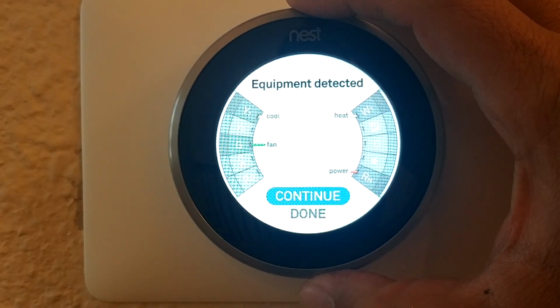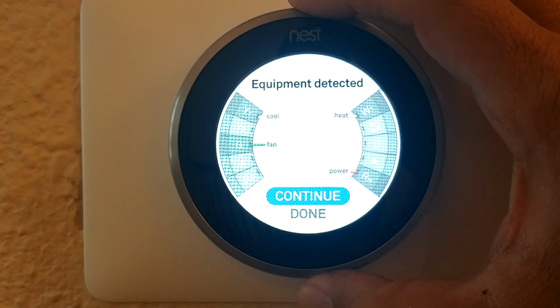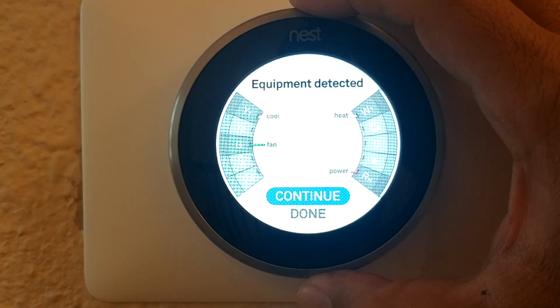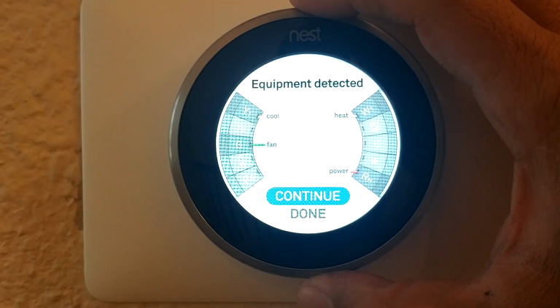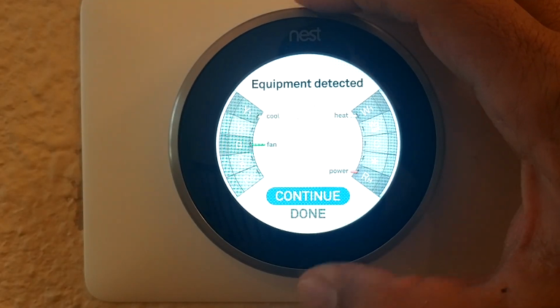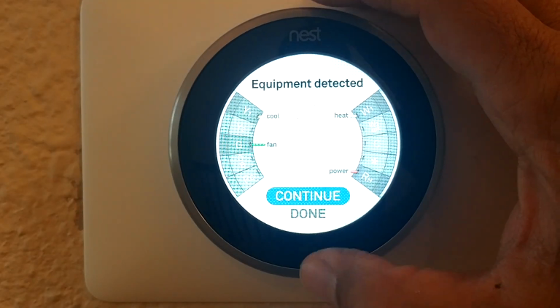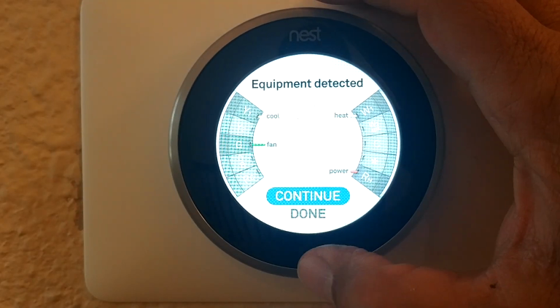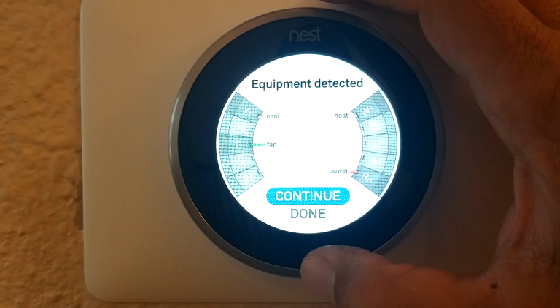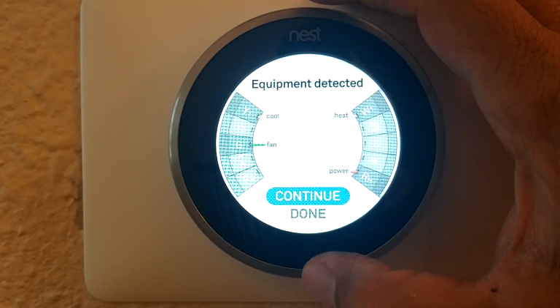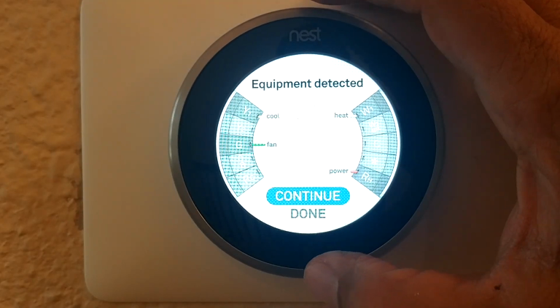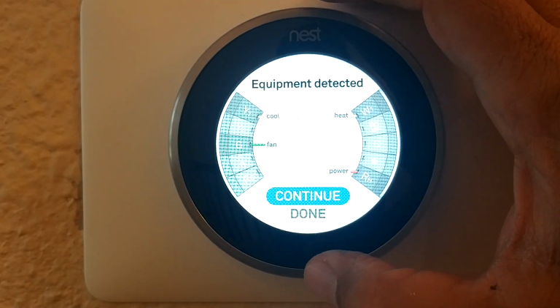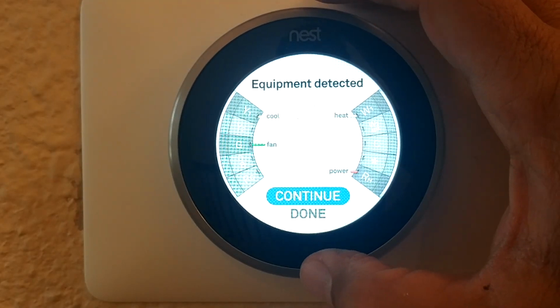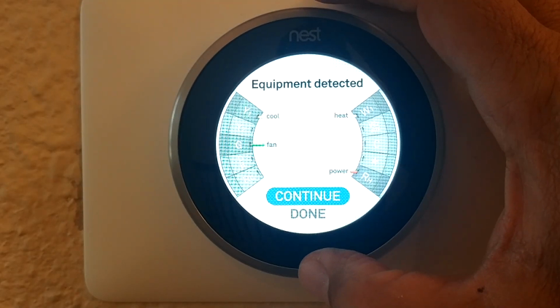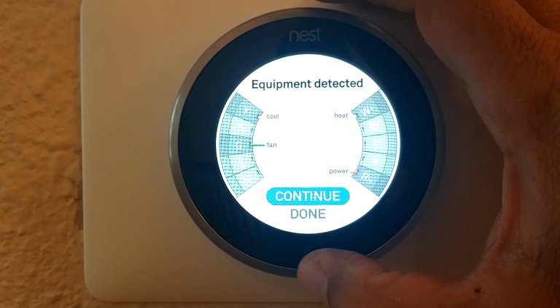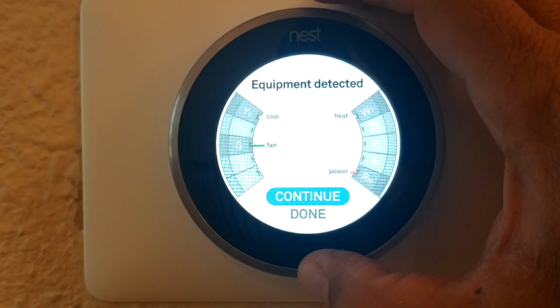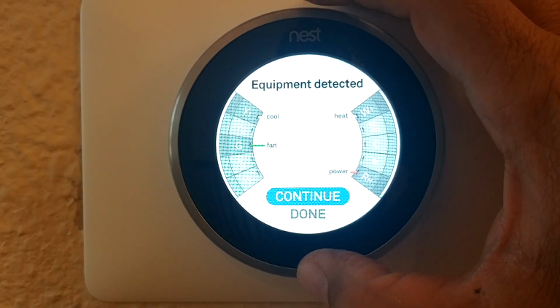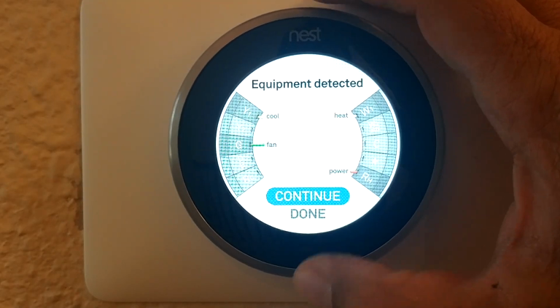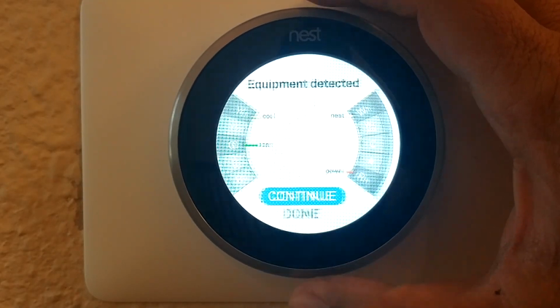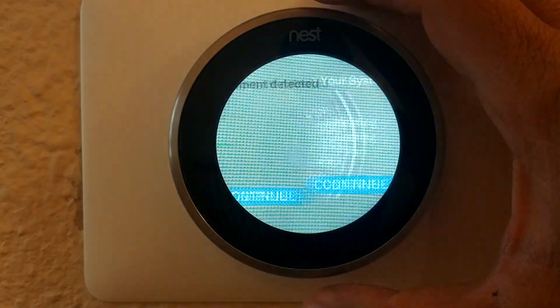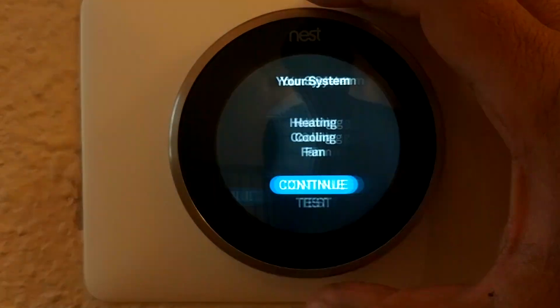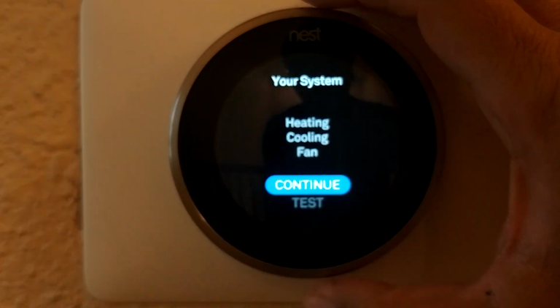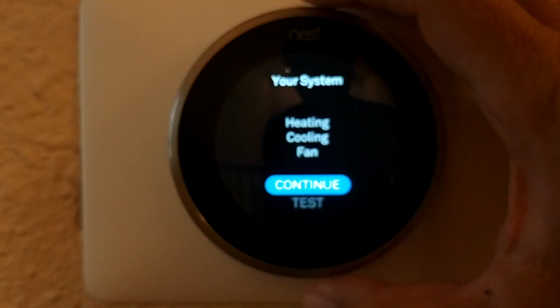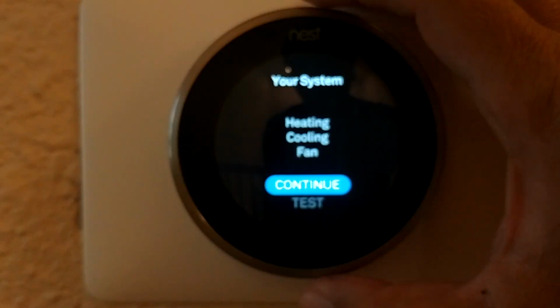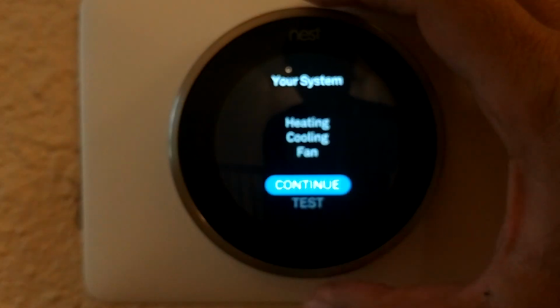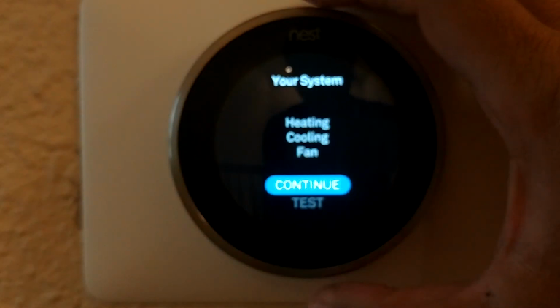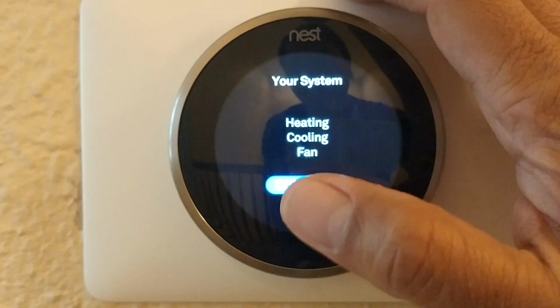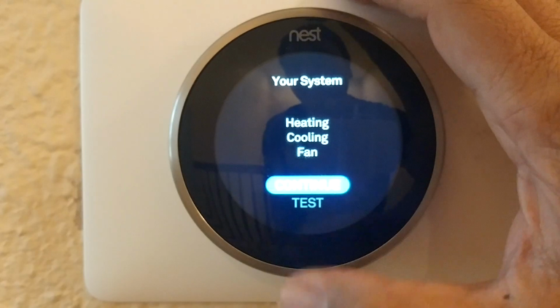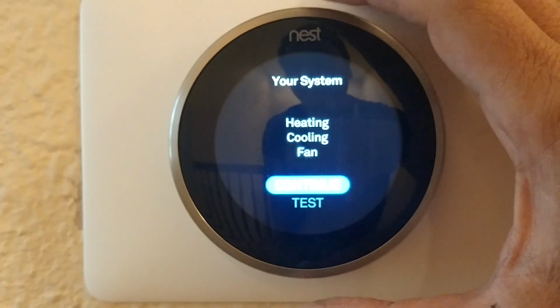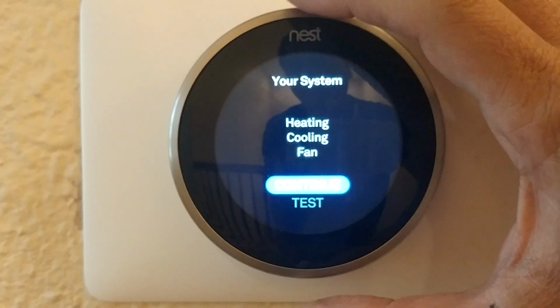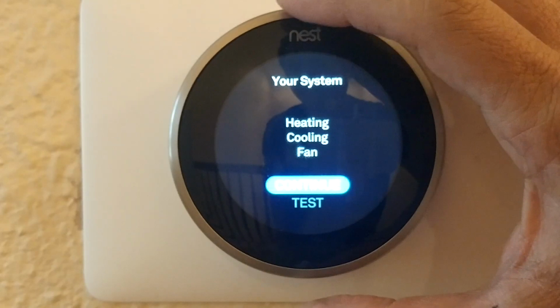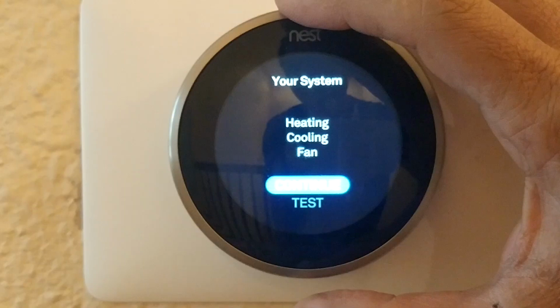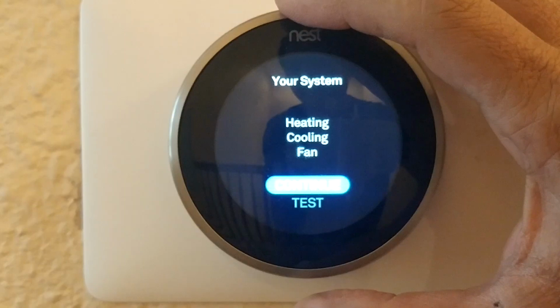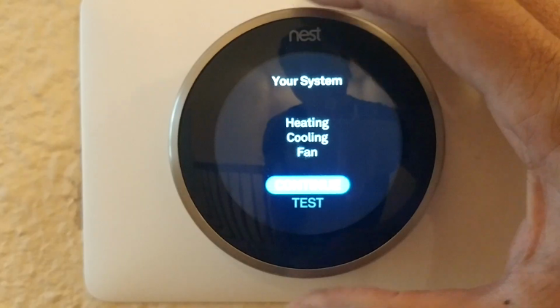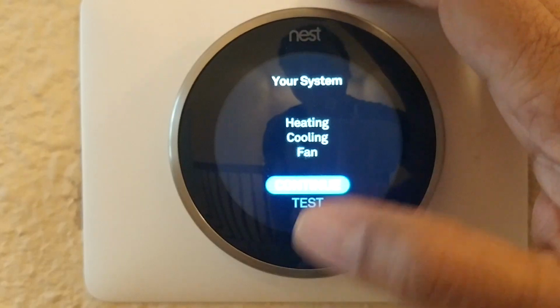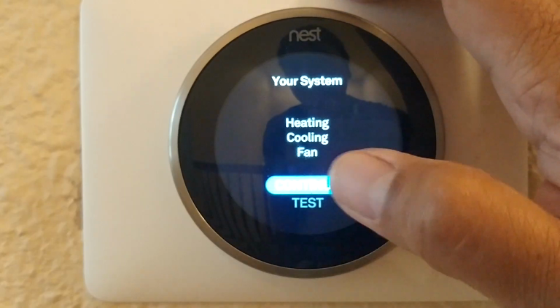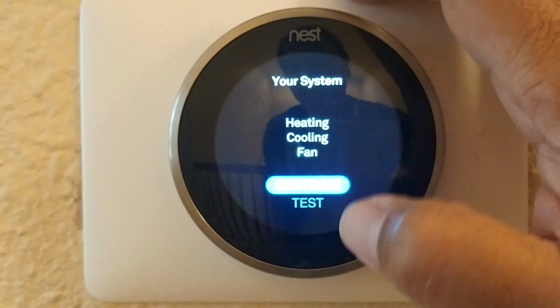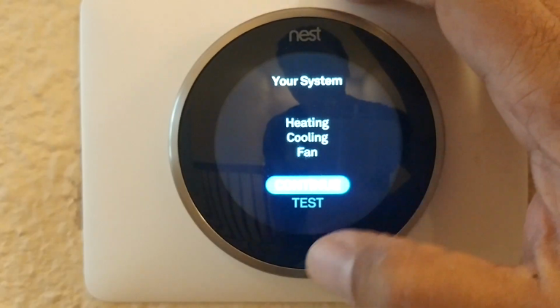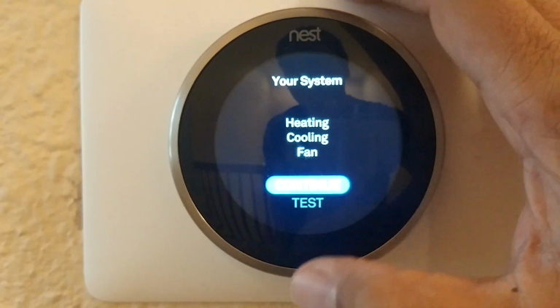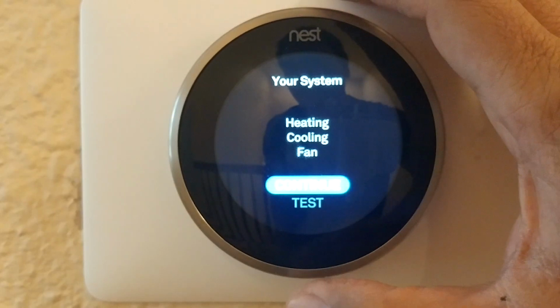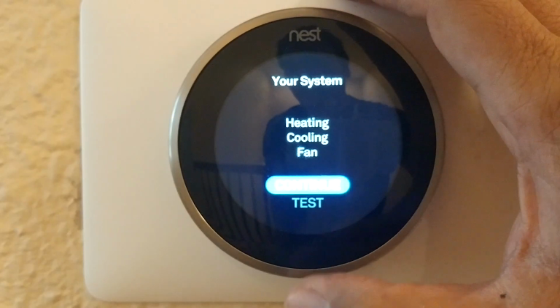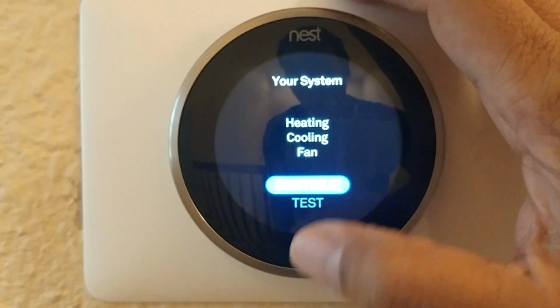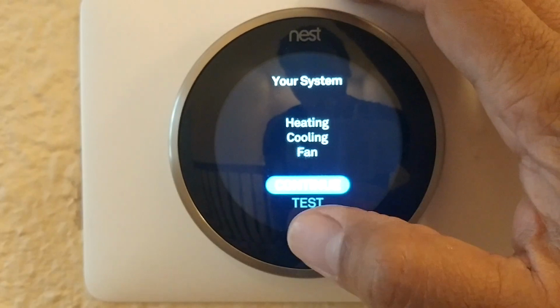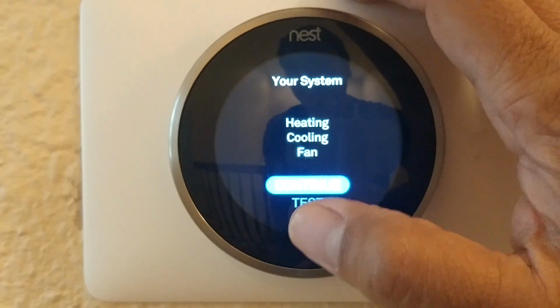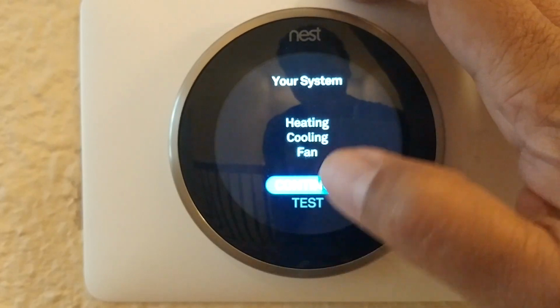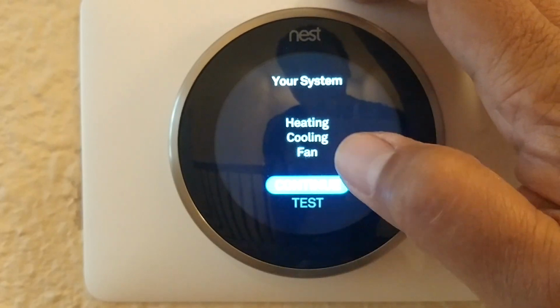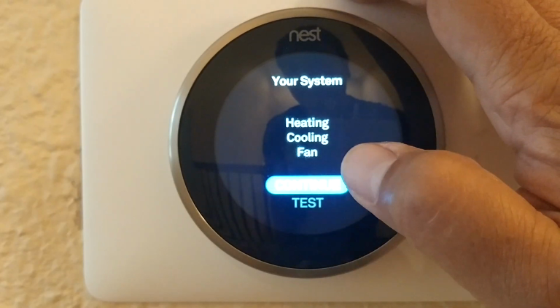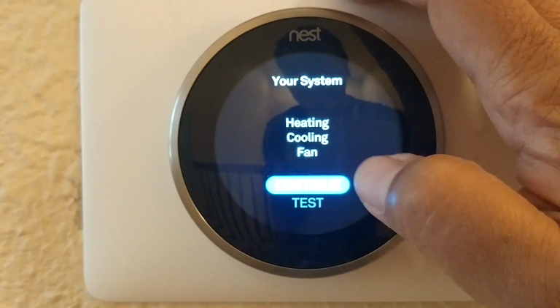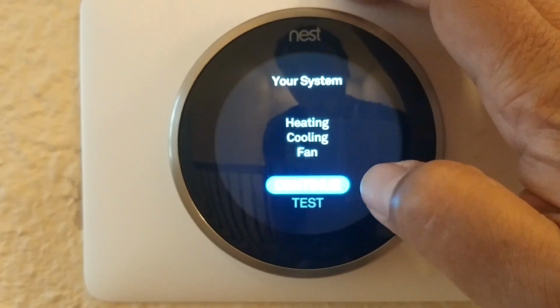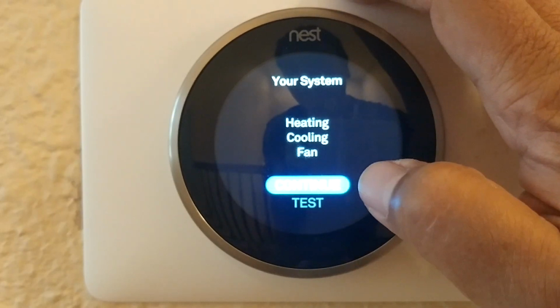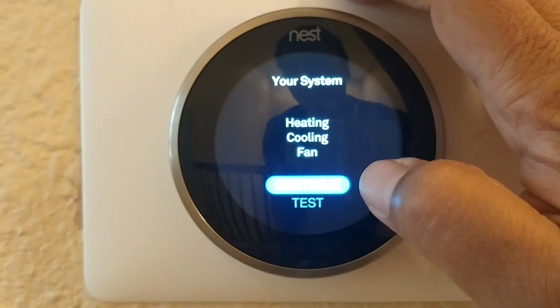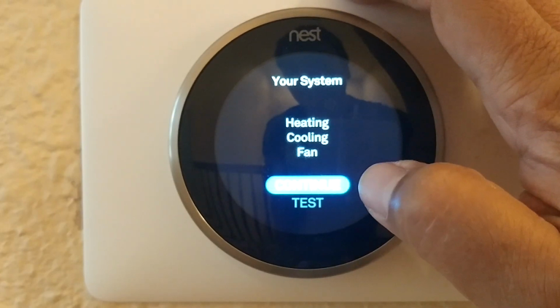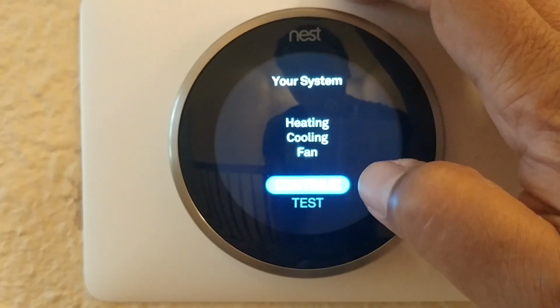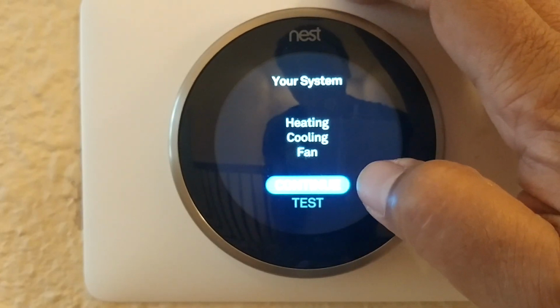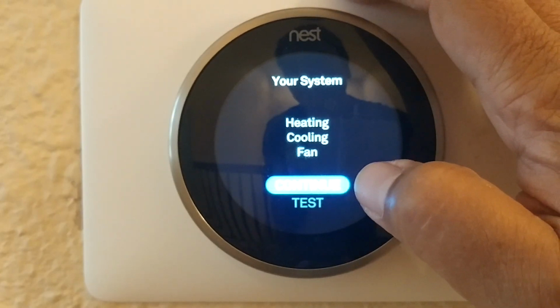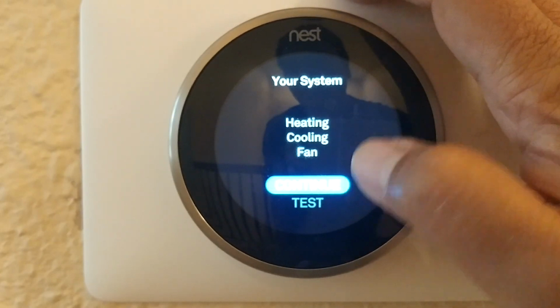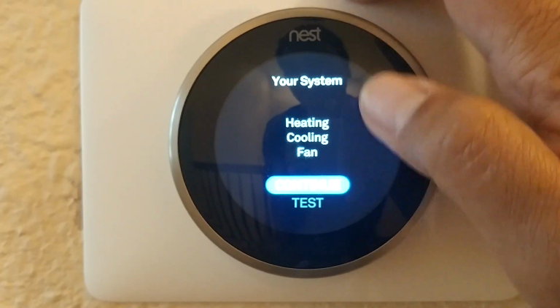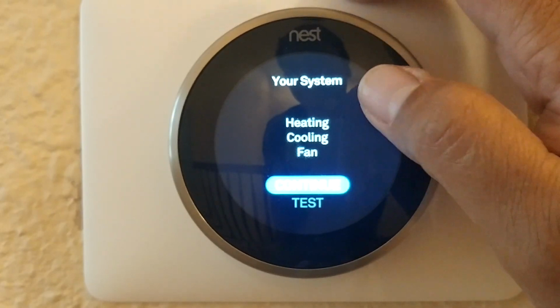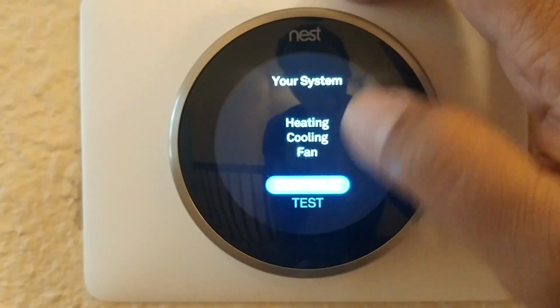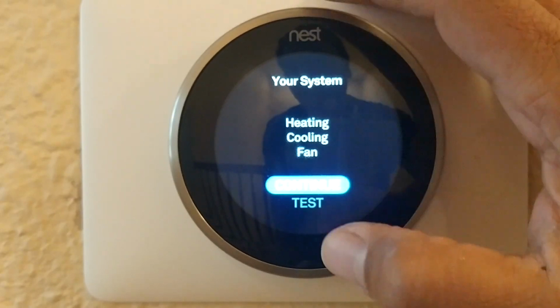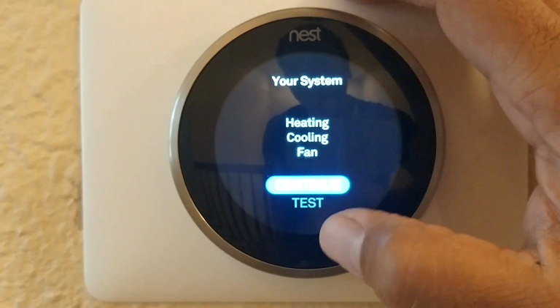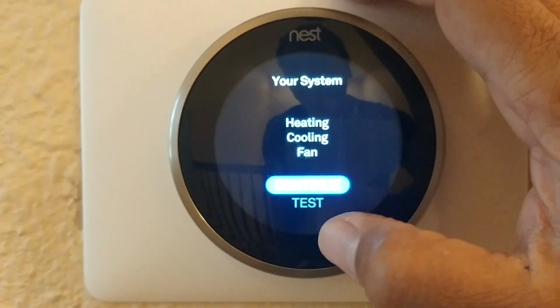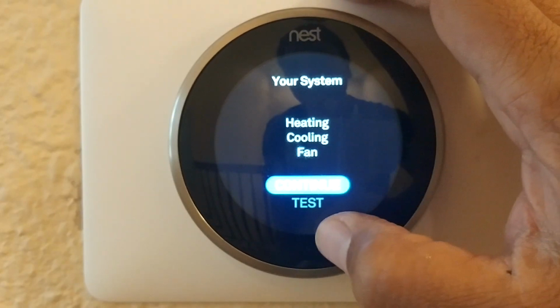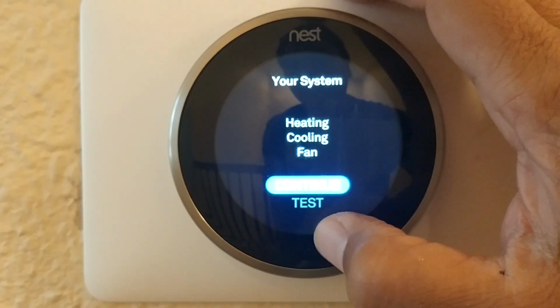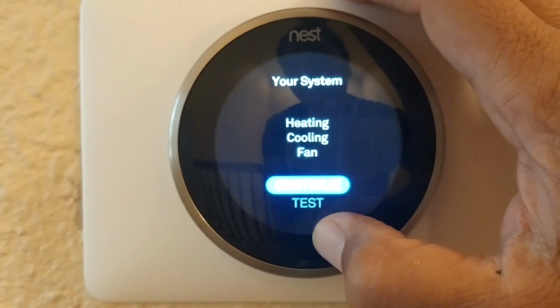After checking the wires, click Continue, and on the next screen you can click Continue as well.